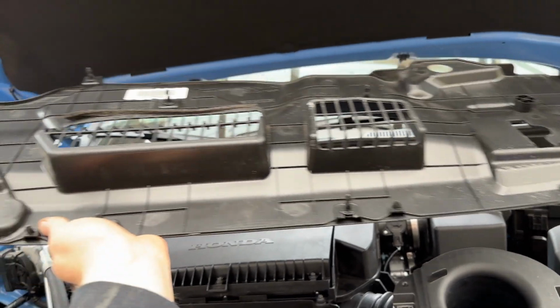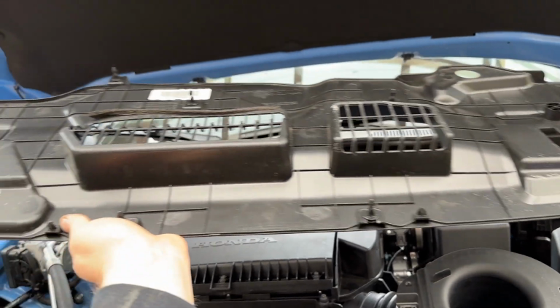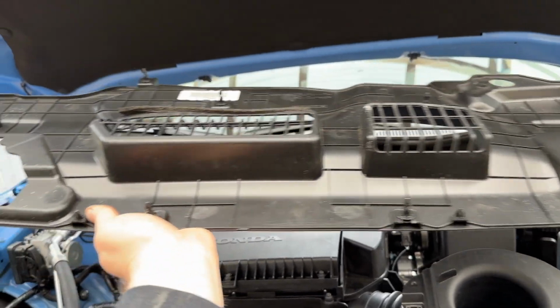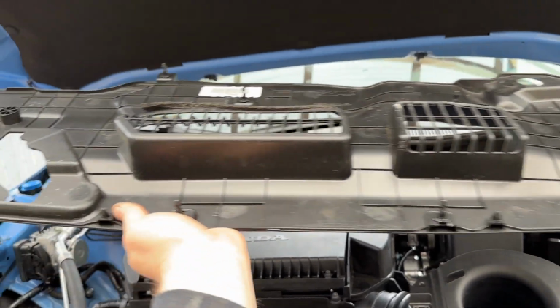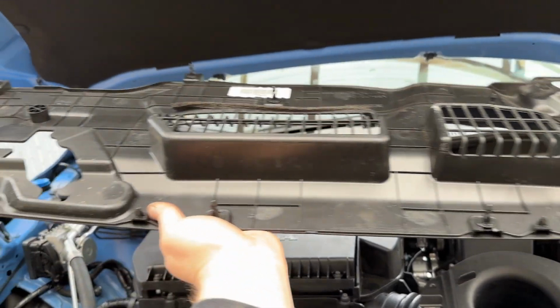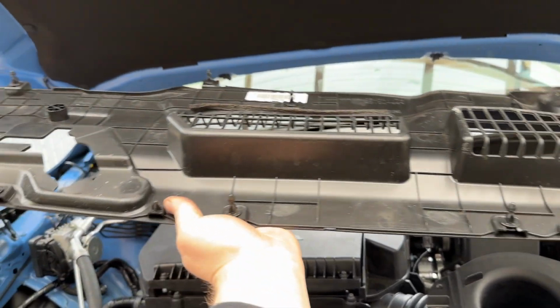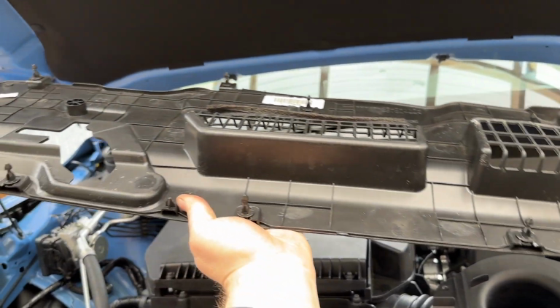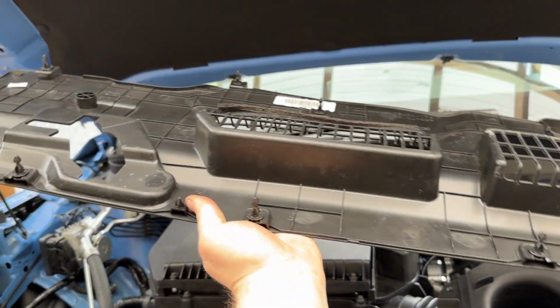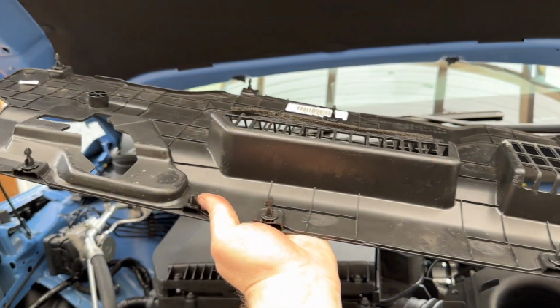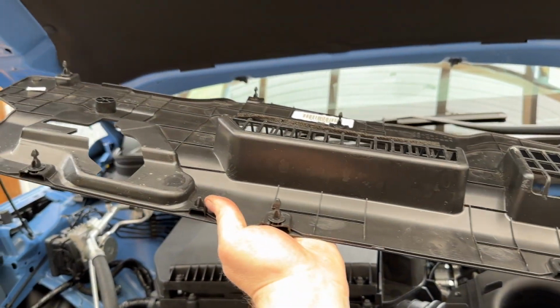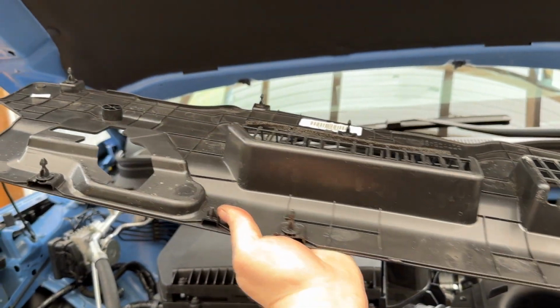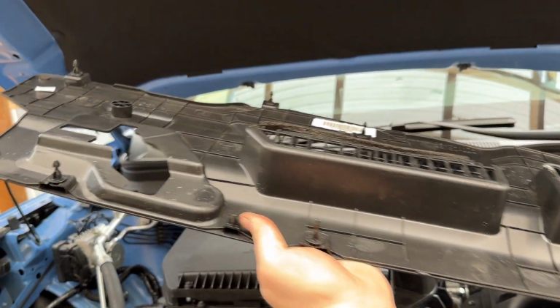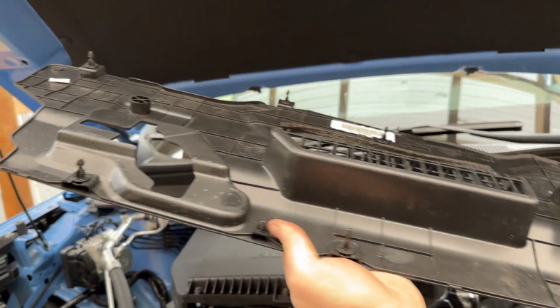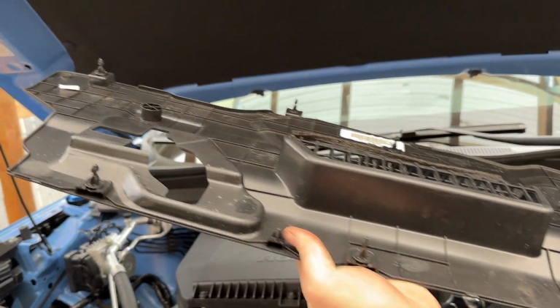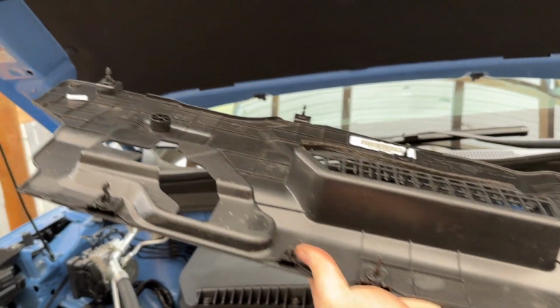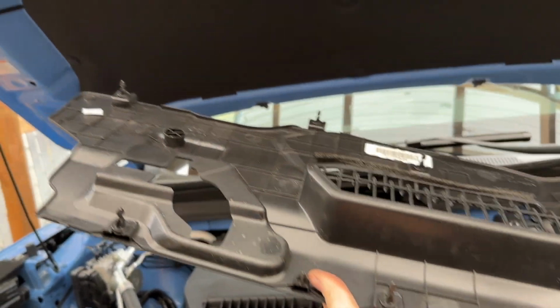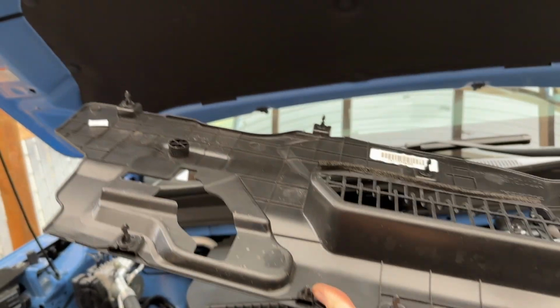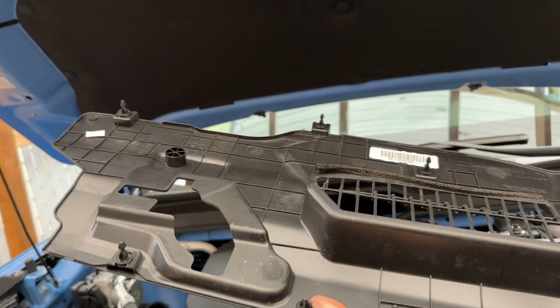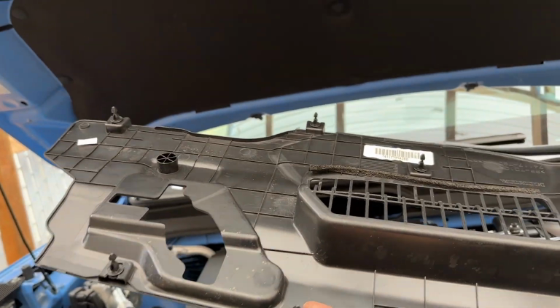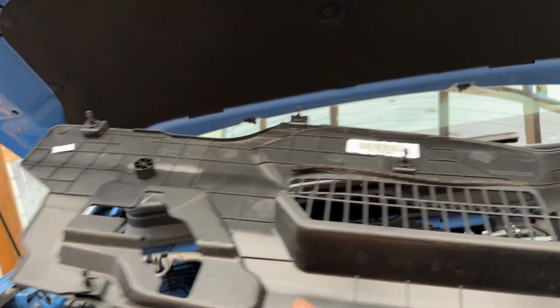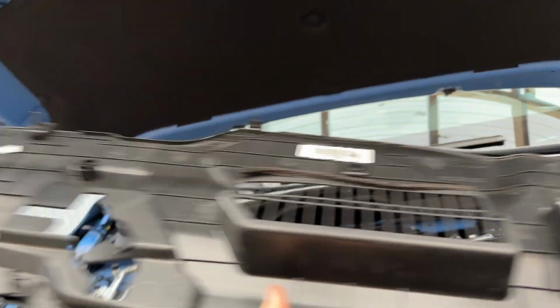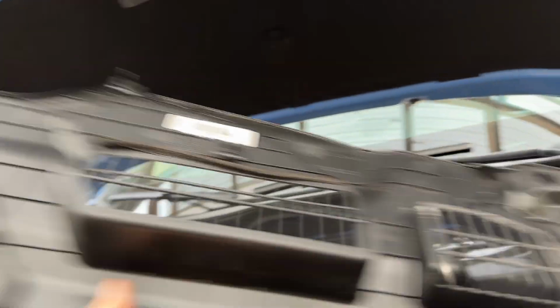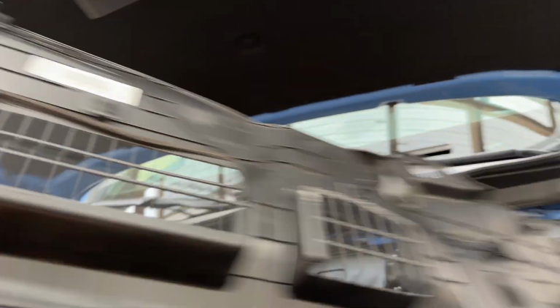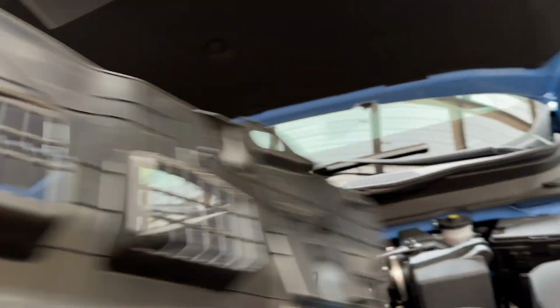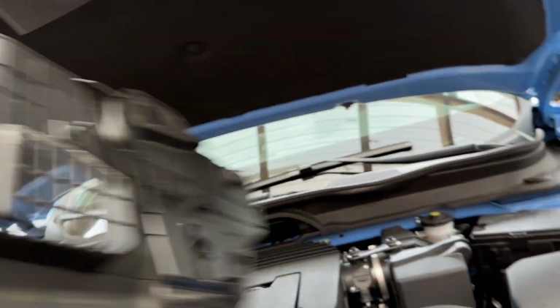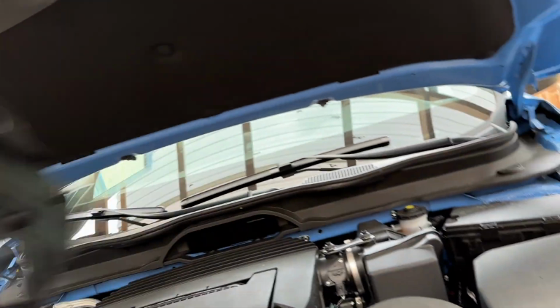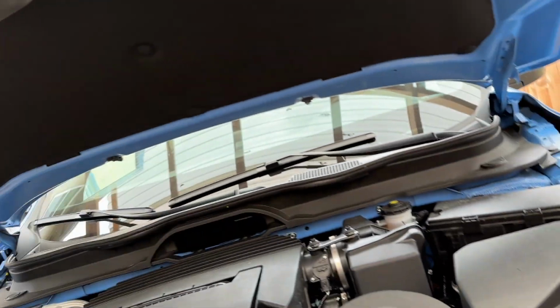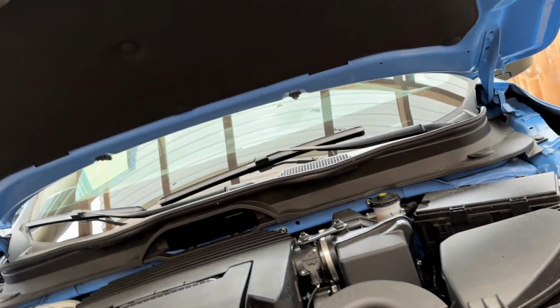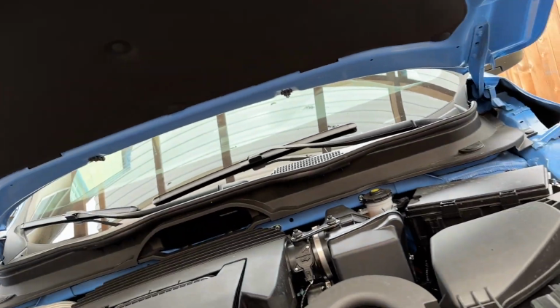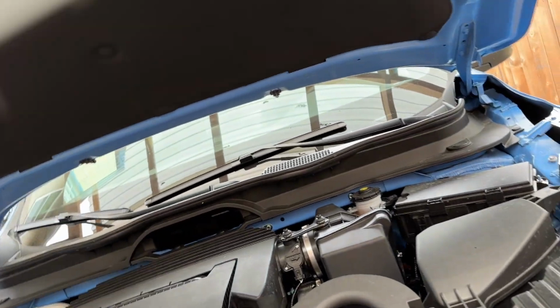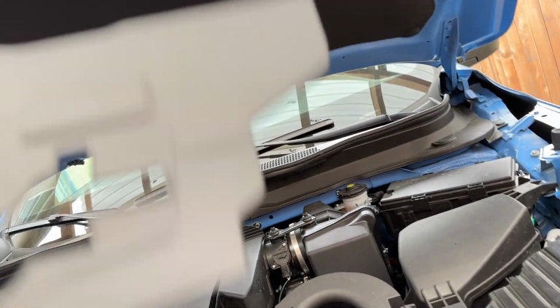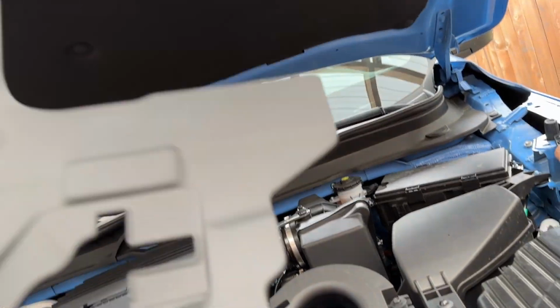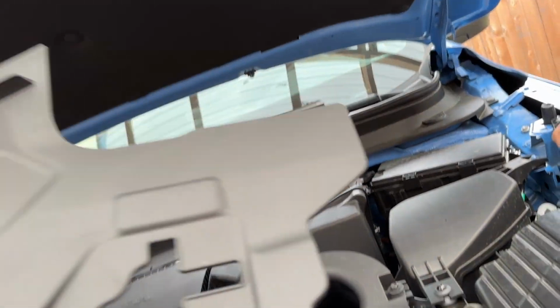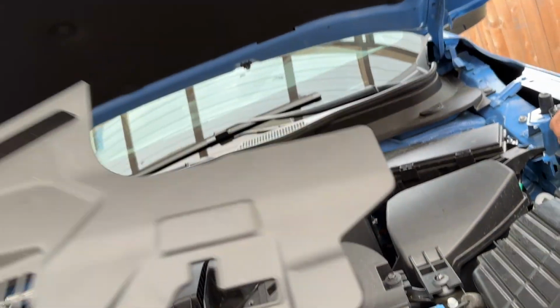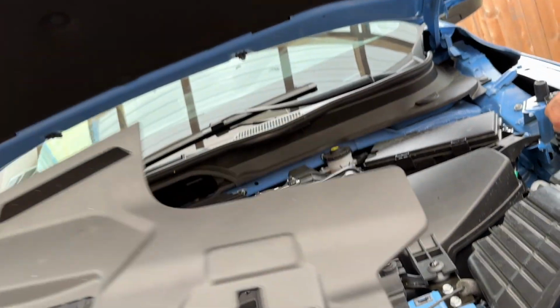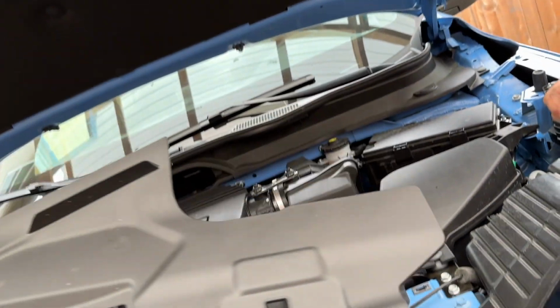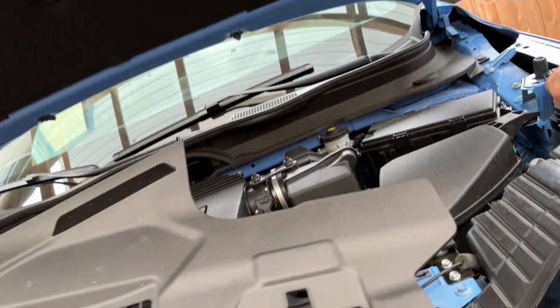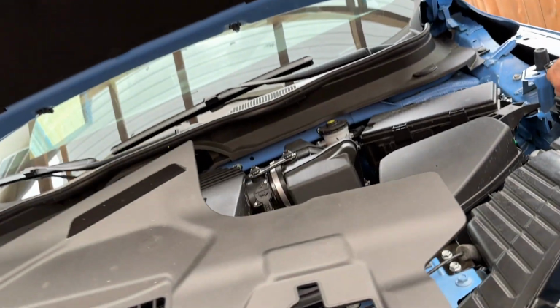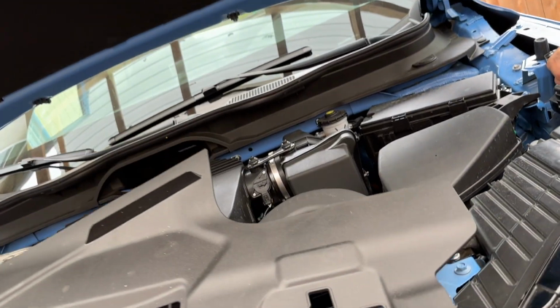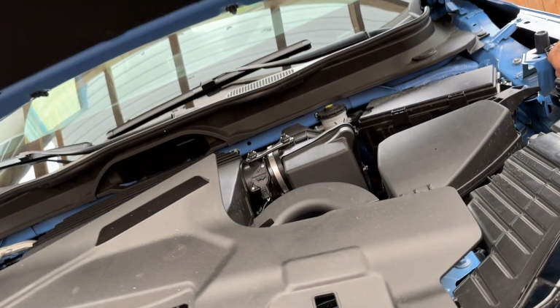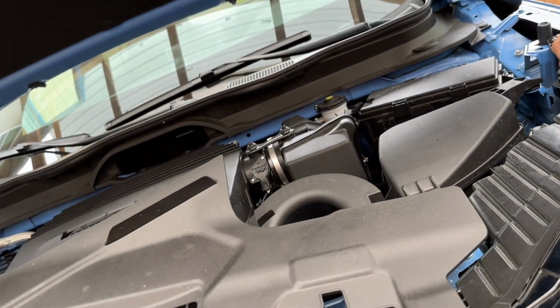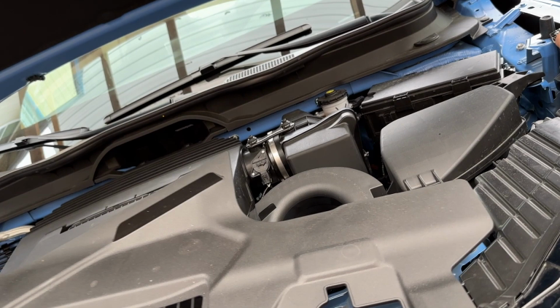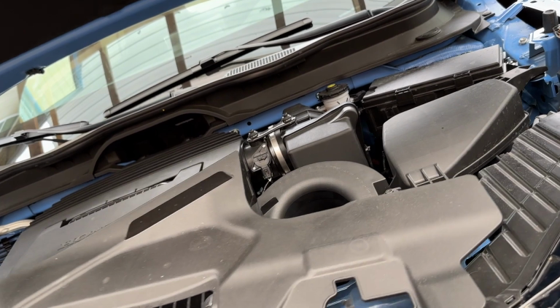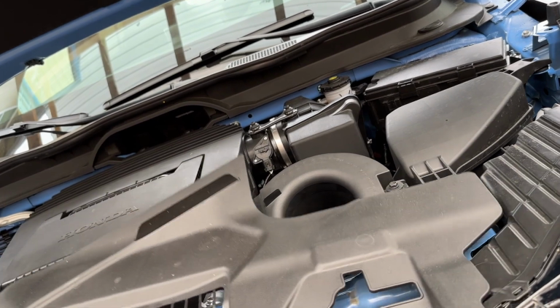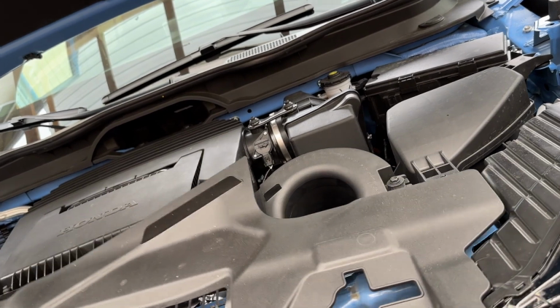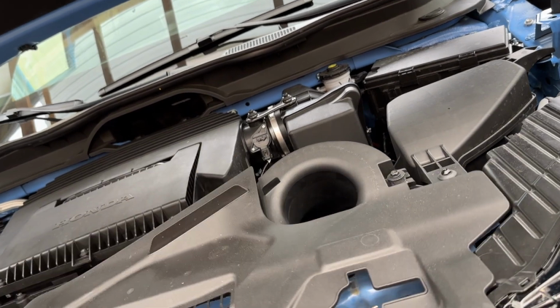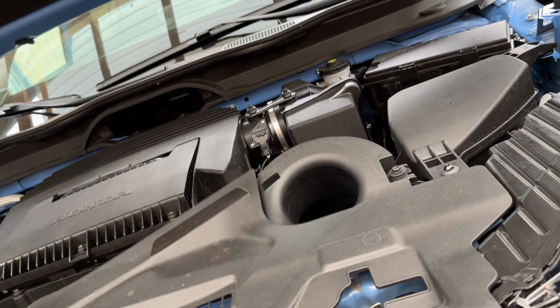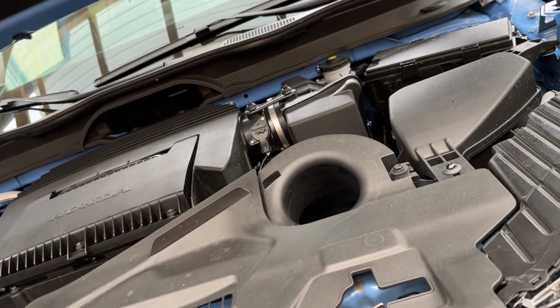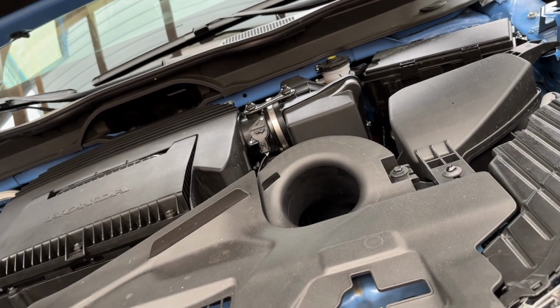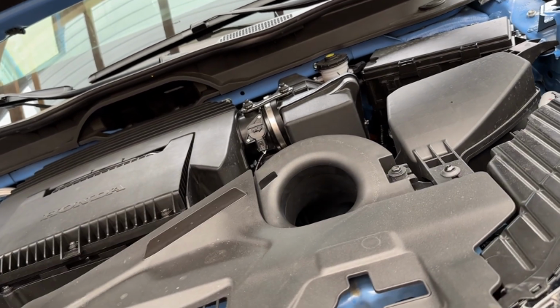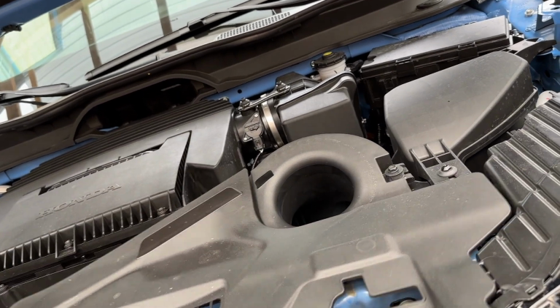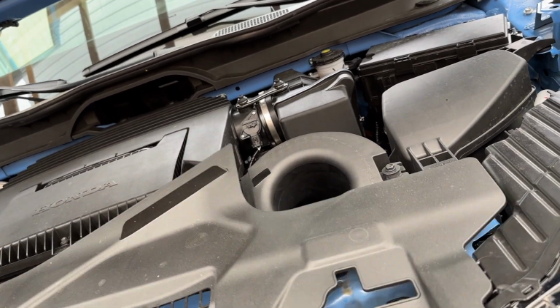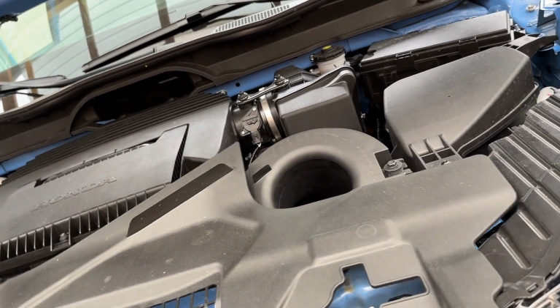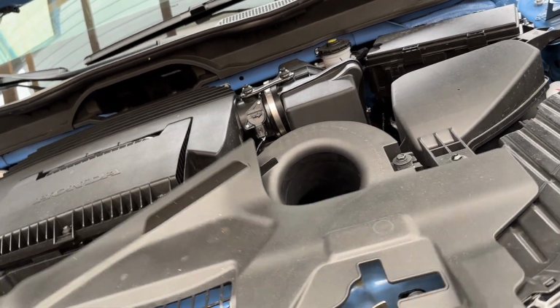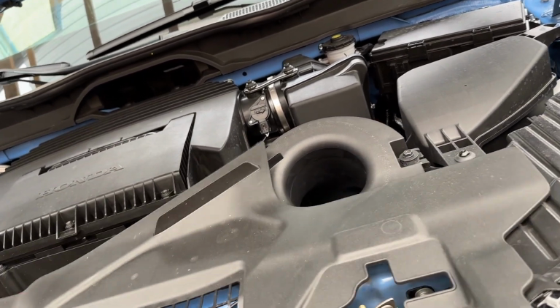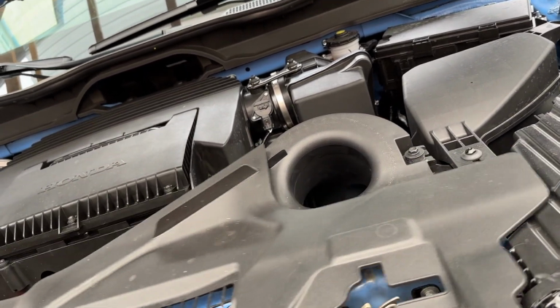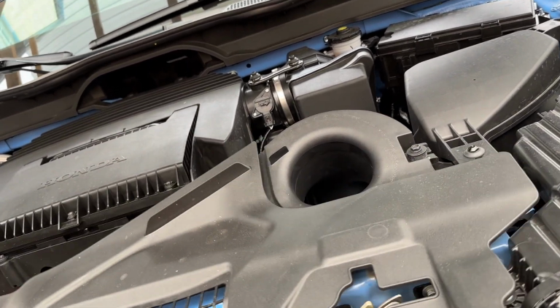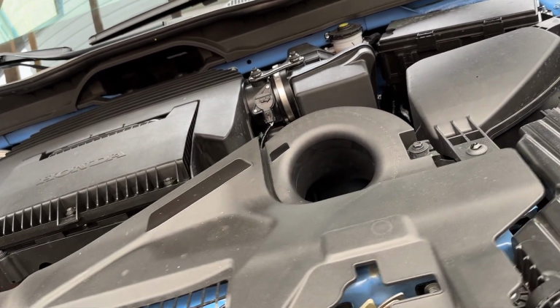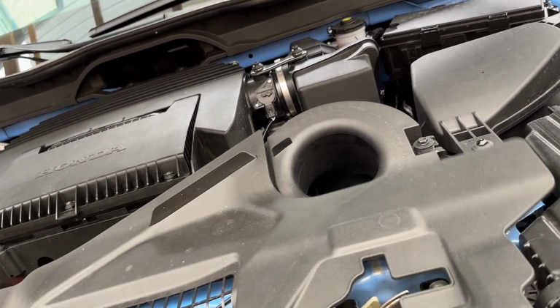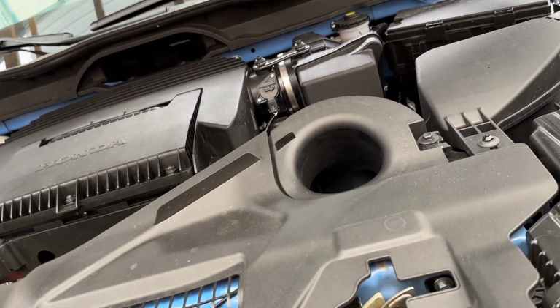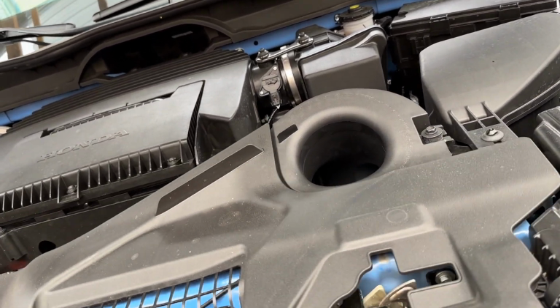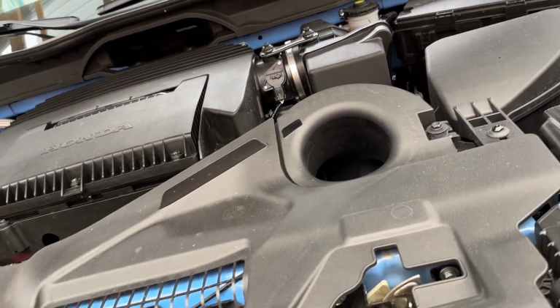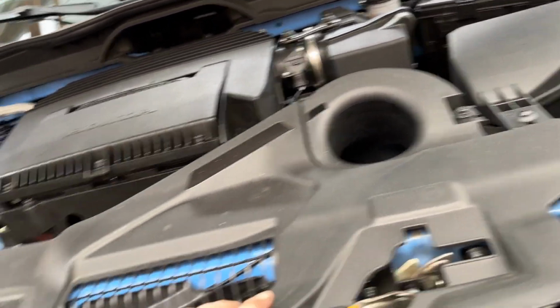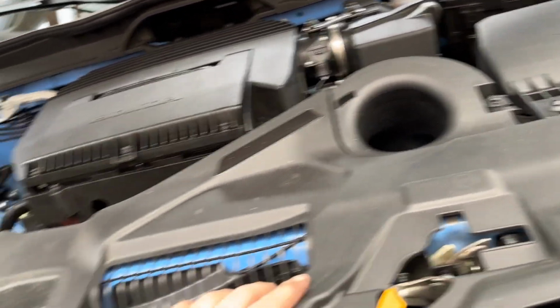The first thing is you have to take off the garnish on top of the engine bay. It's just clips and they pull straight up. Luckily that's really straightforward.